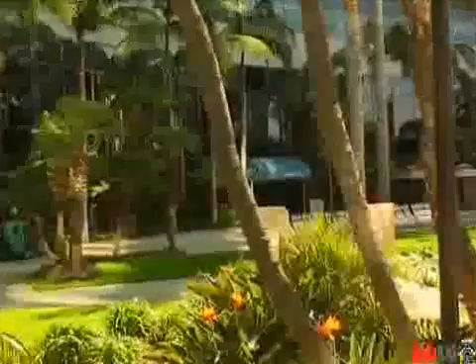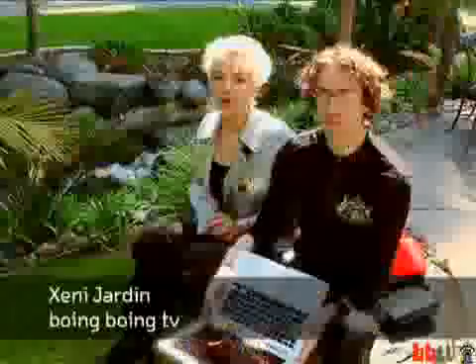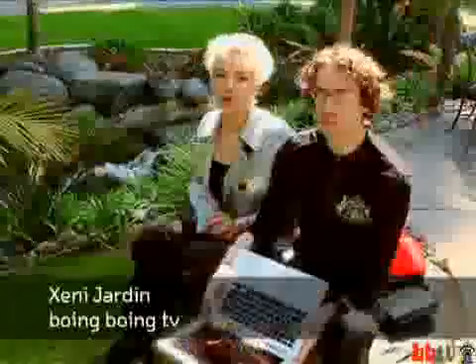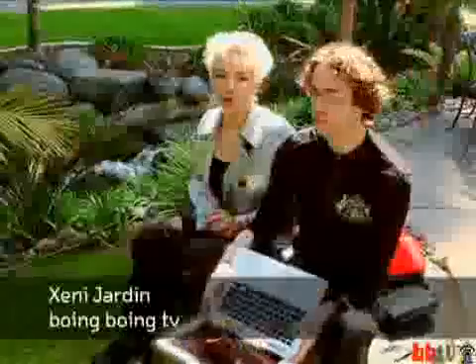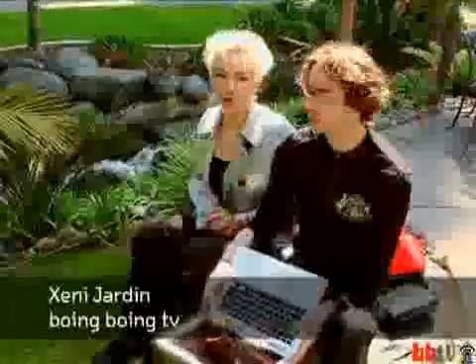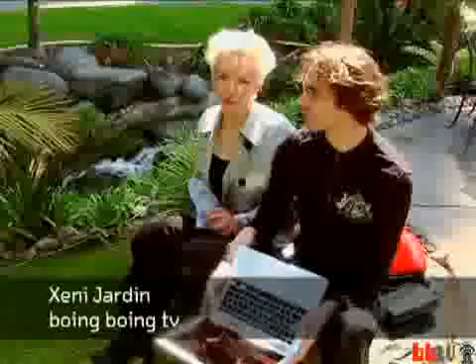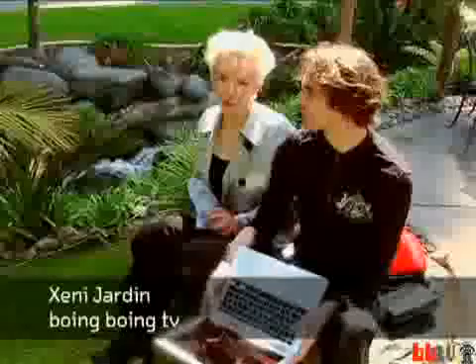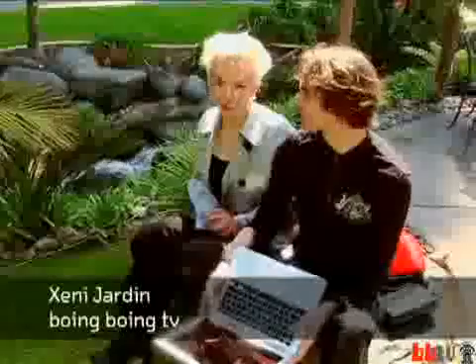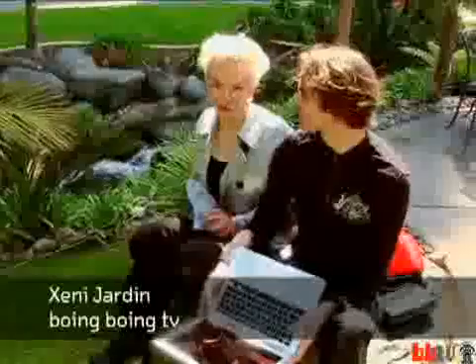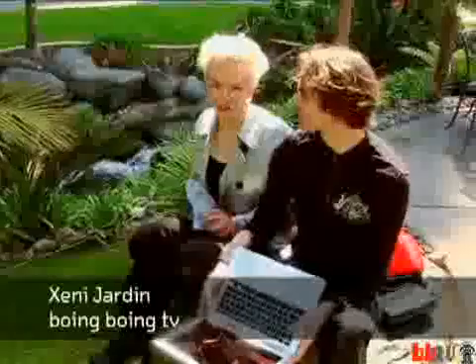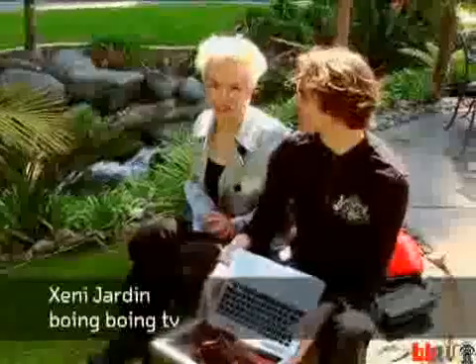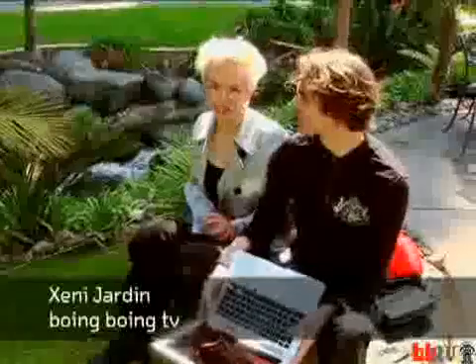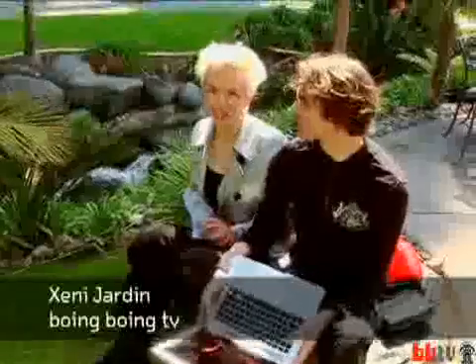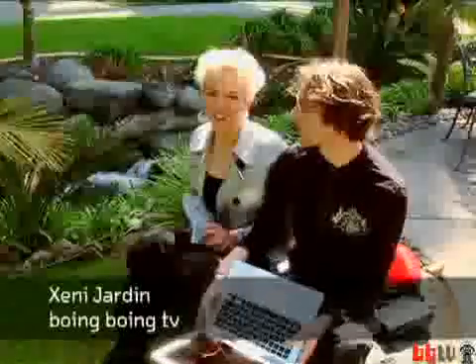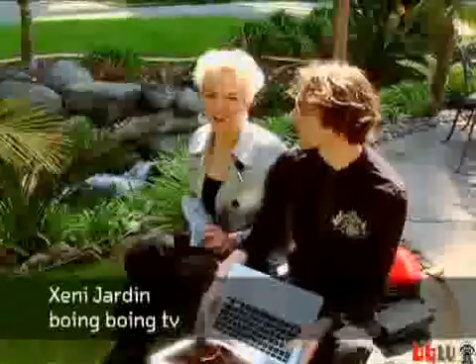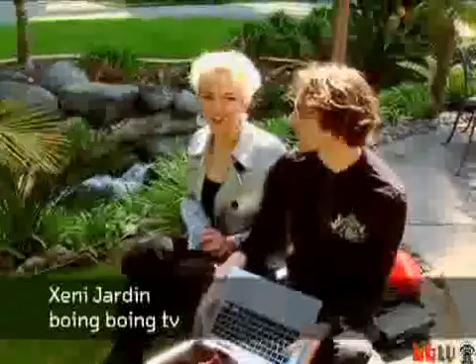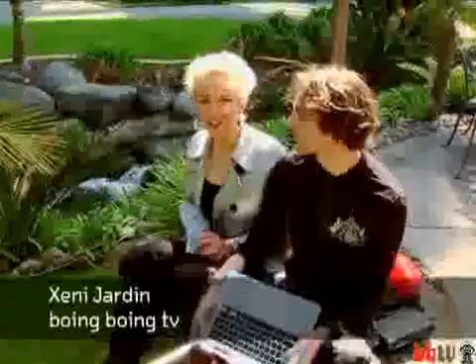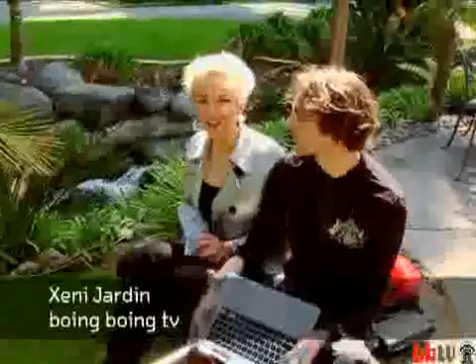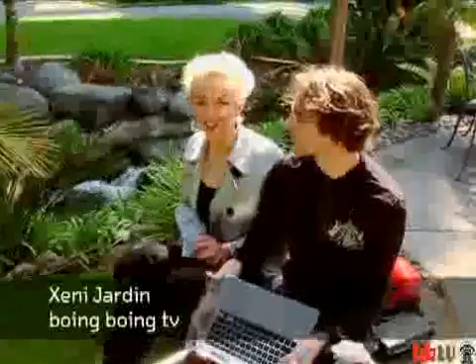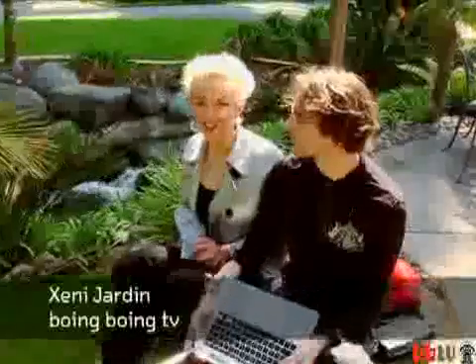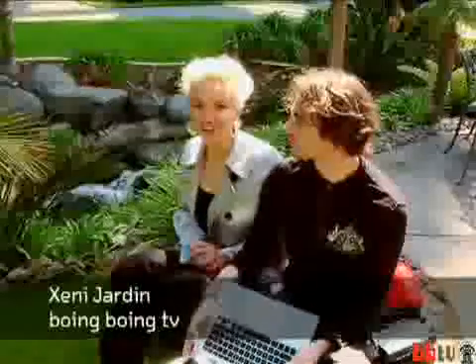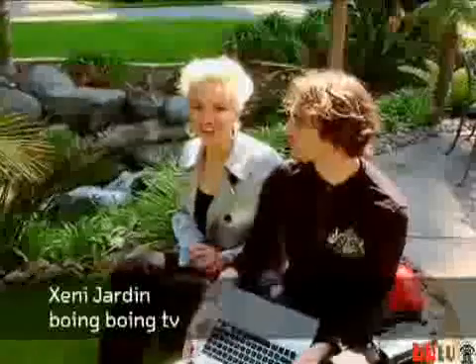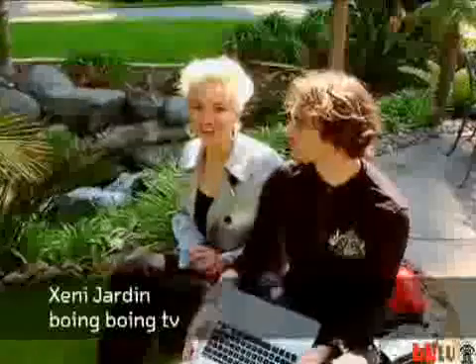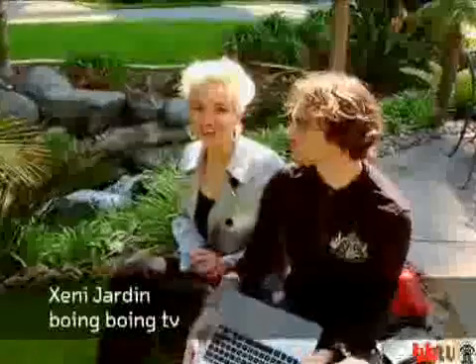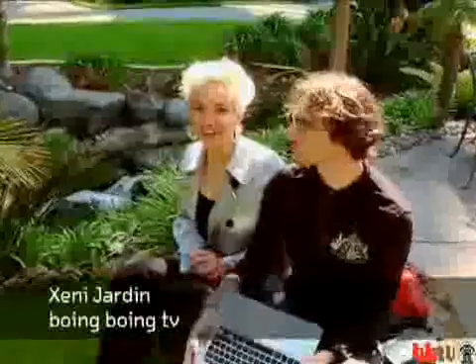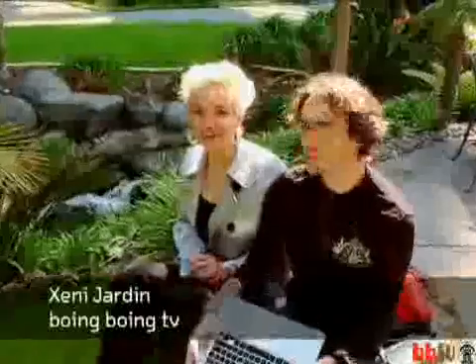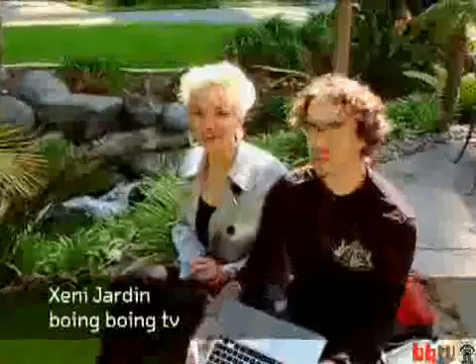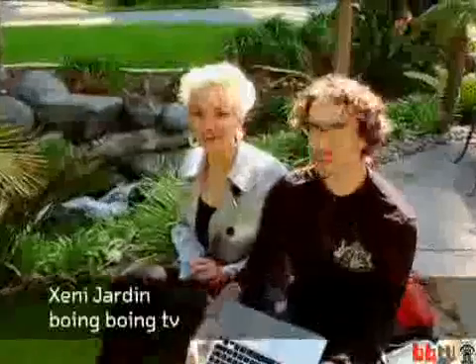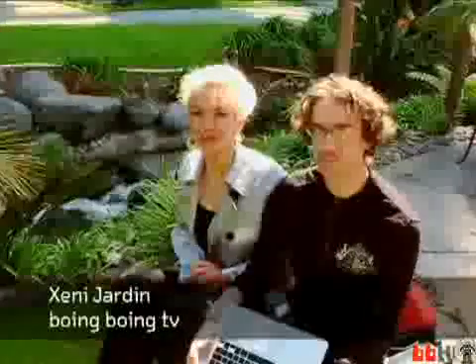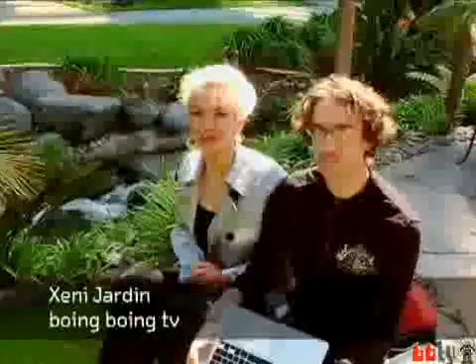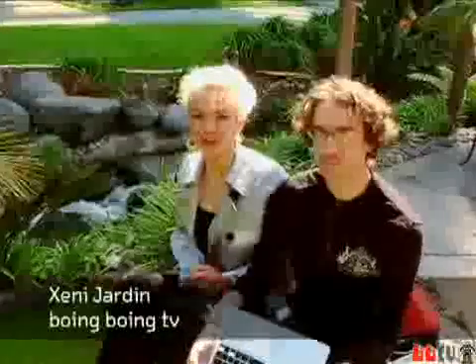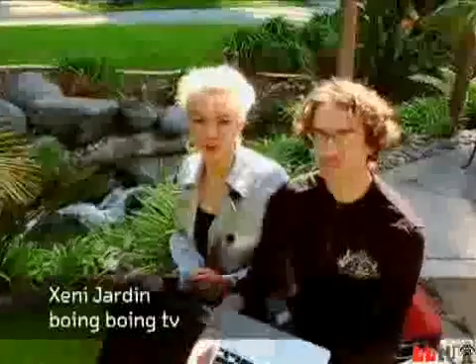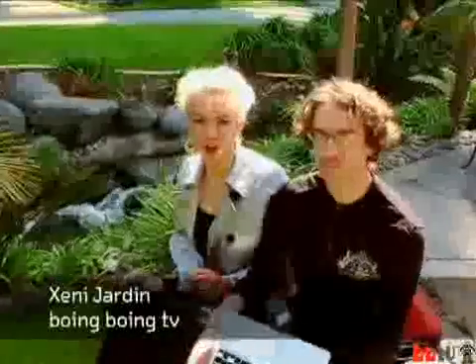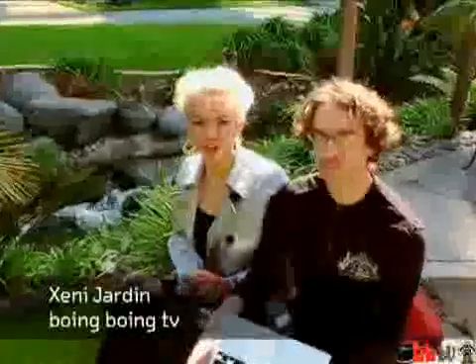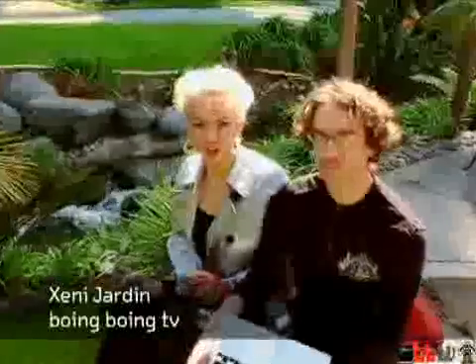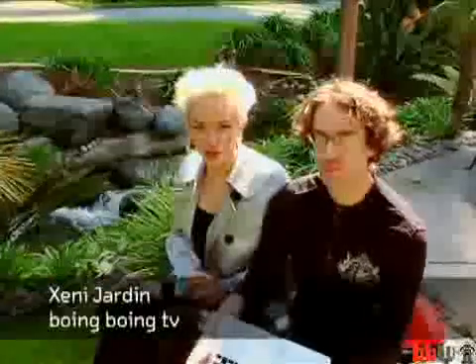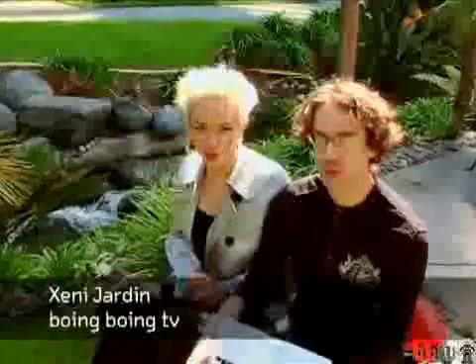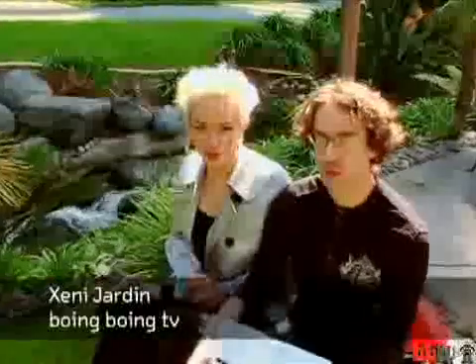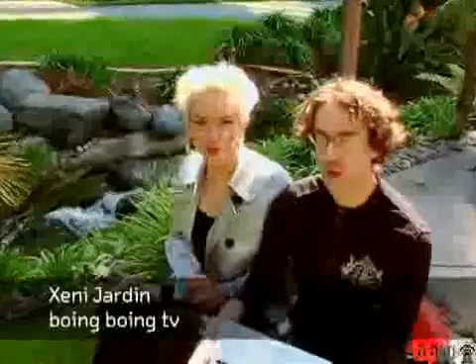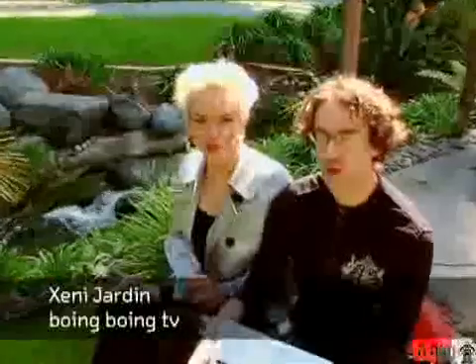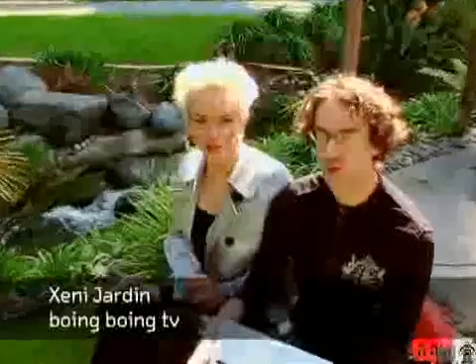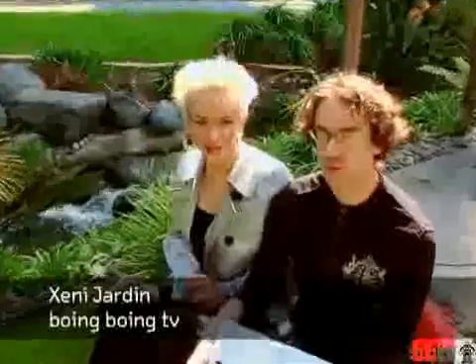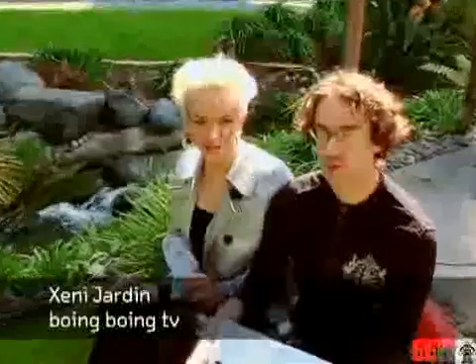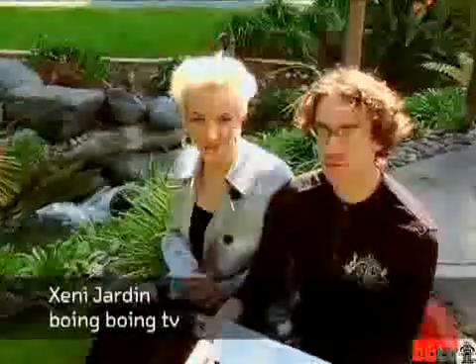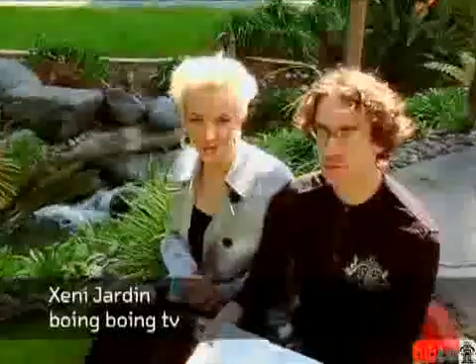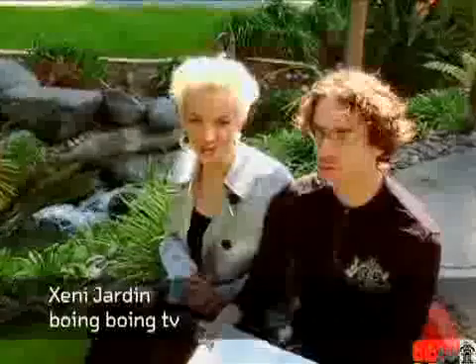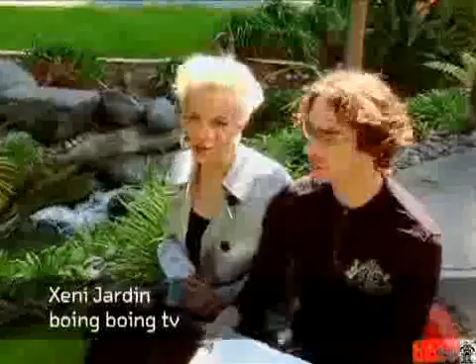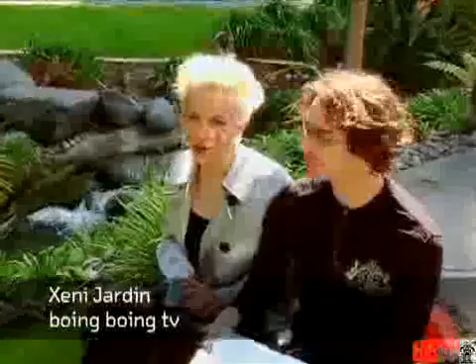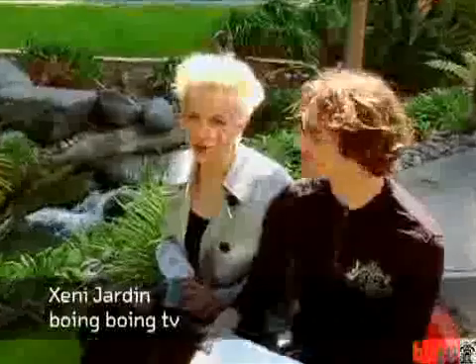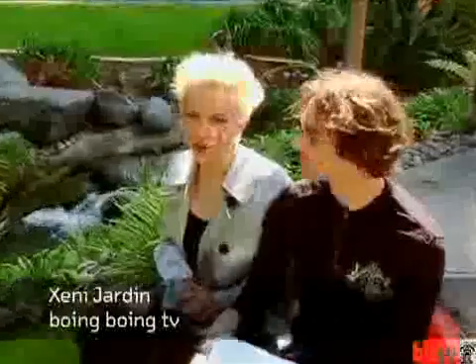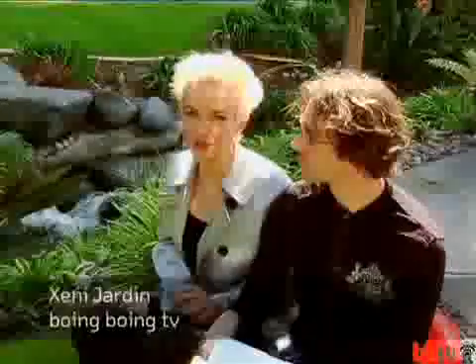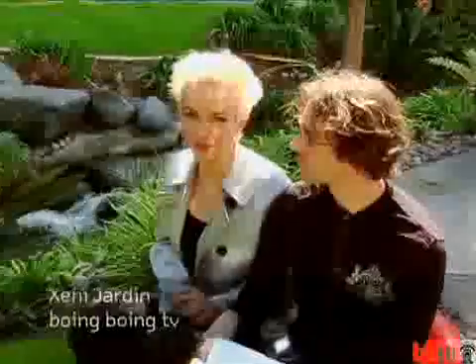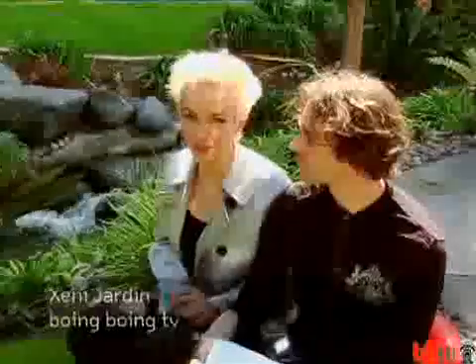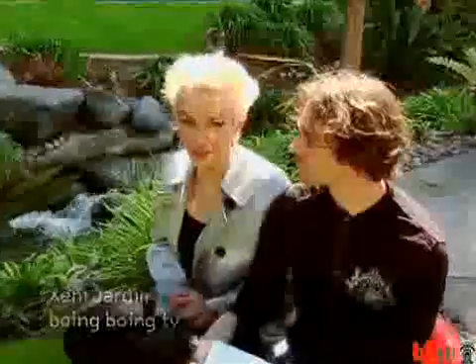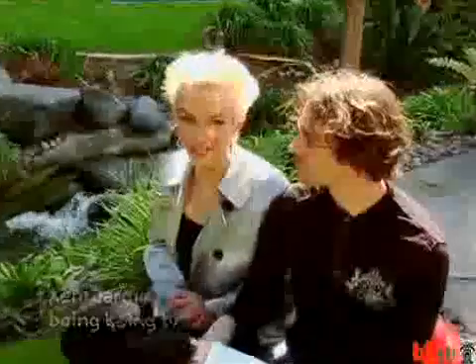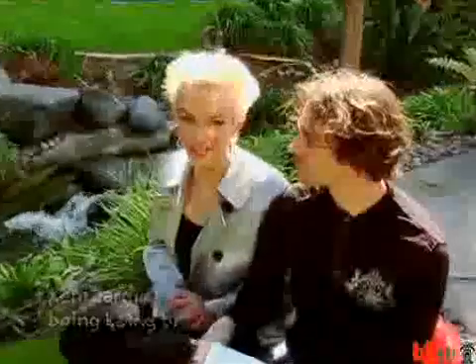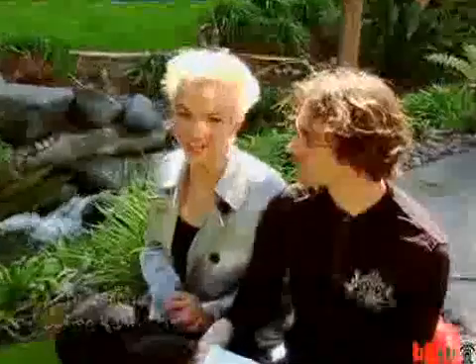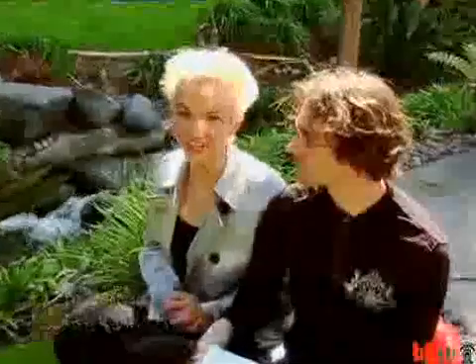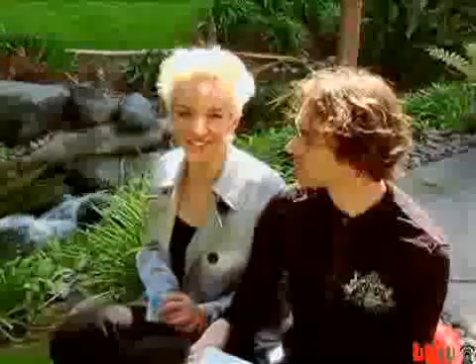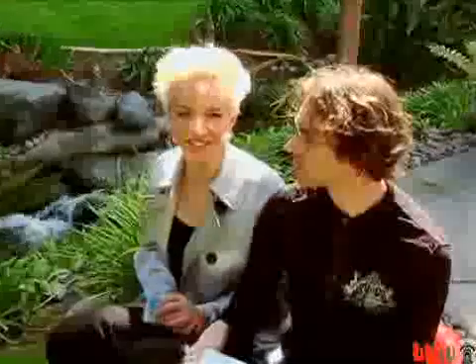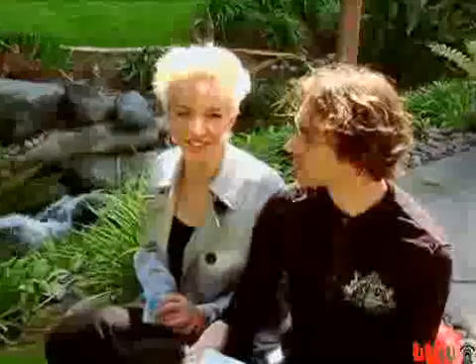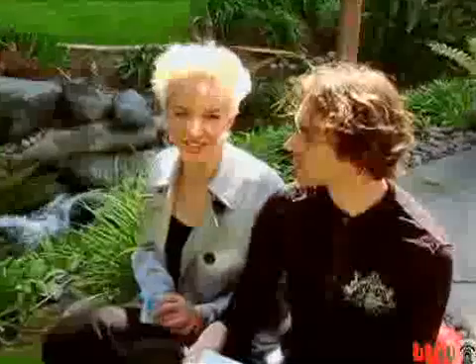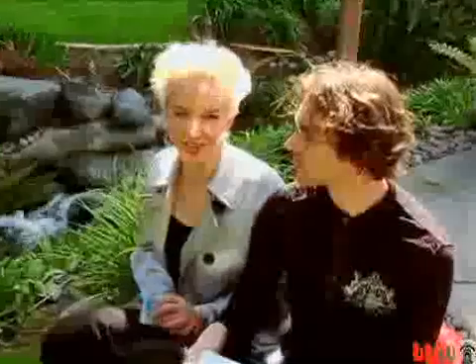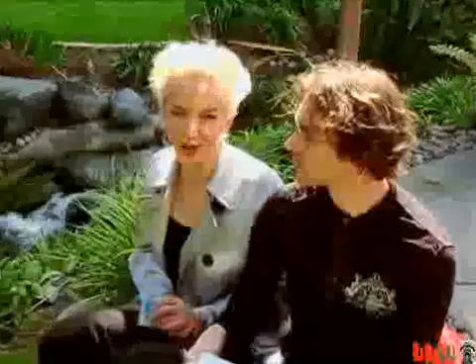Welcome to Boing Boing TV. I'm Jenny Jardin, and I'm here at the O'Reilly Emerging Technology Conference, or eTech, in San Diego.